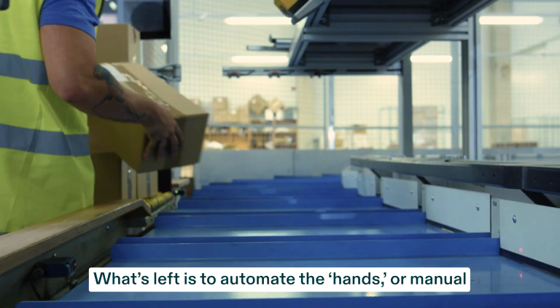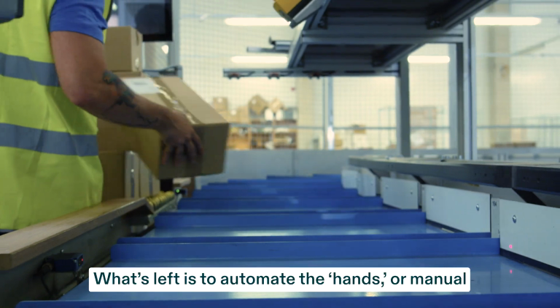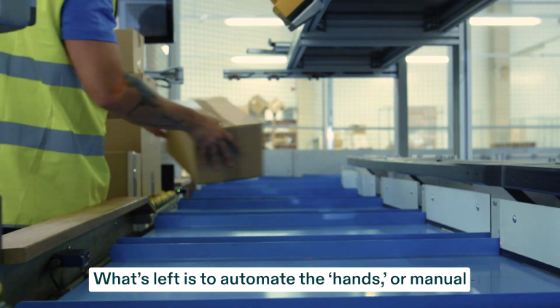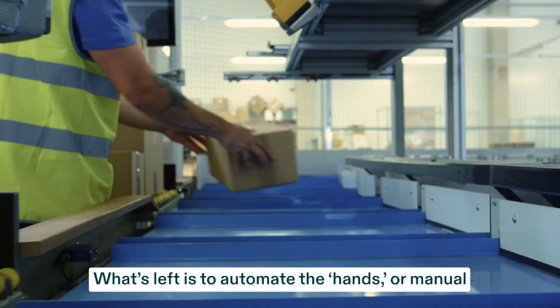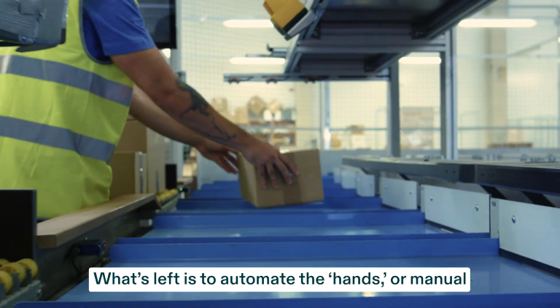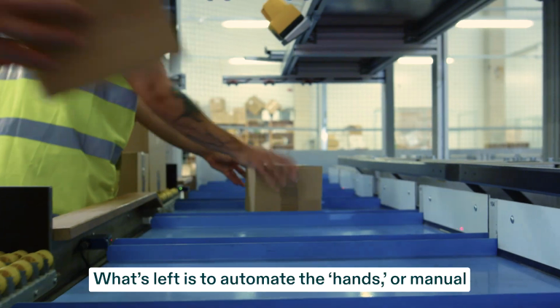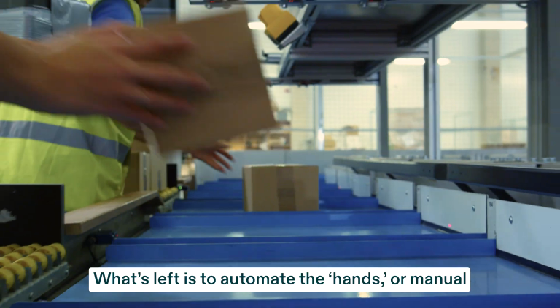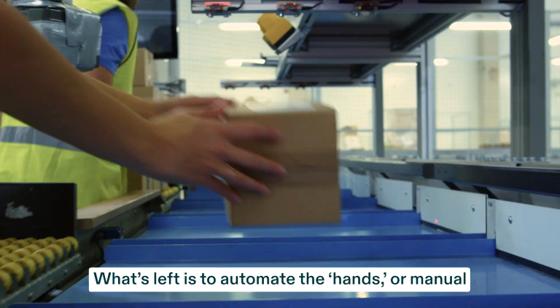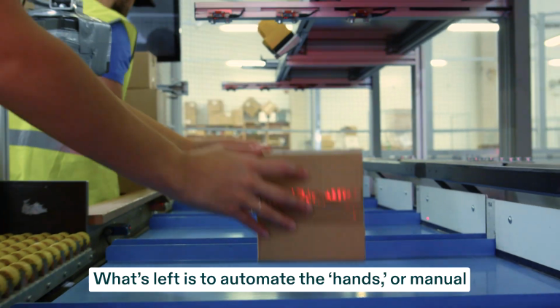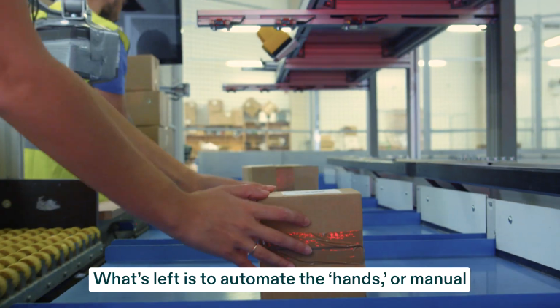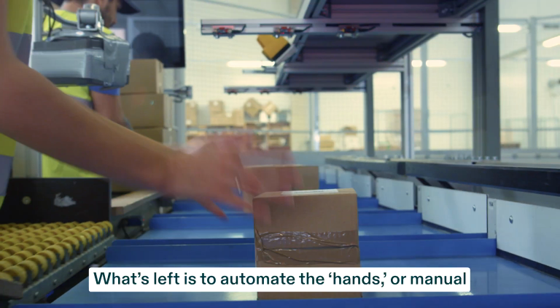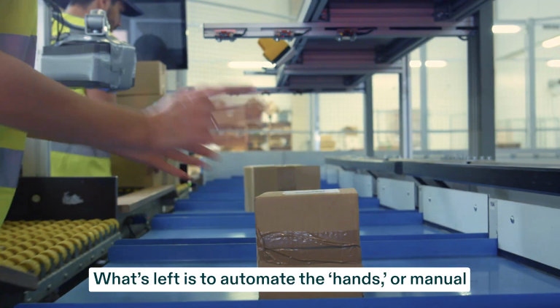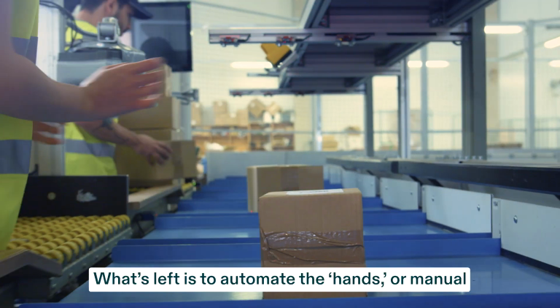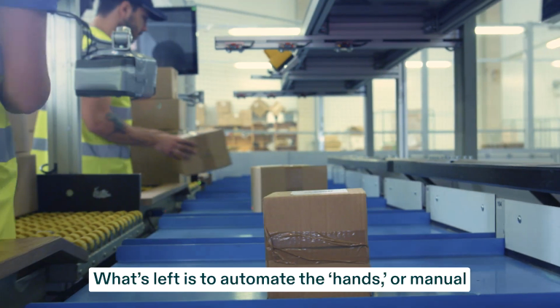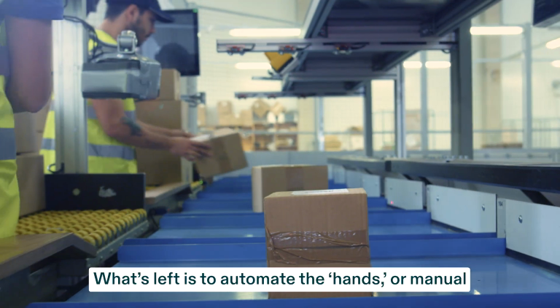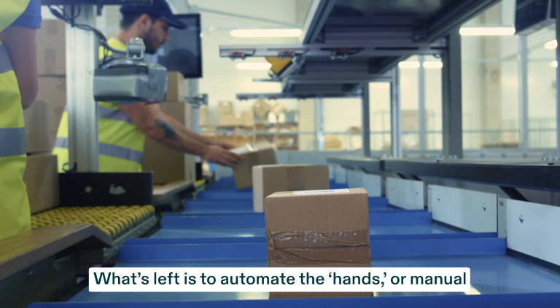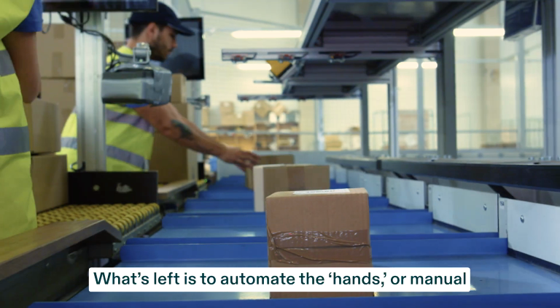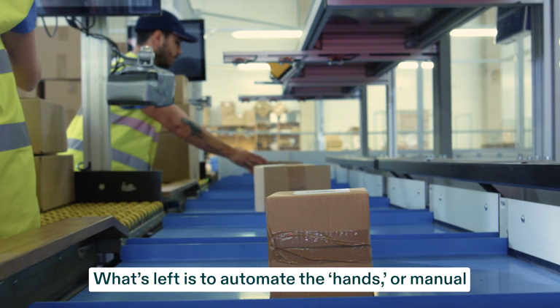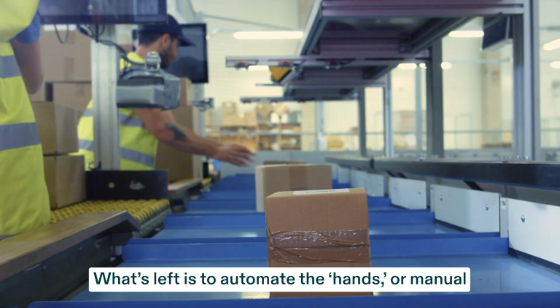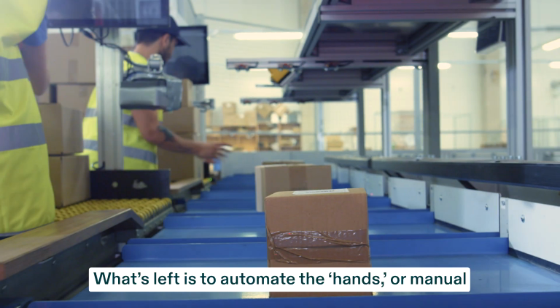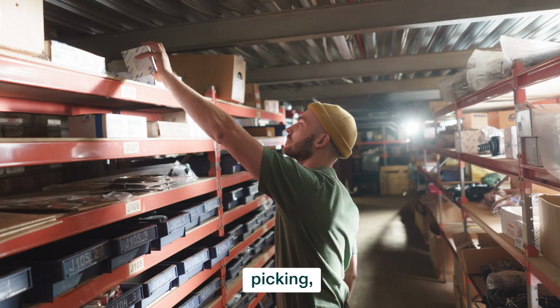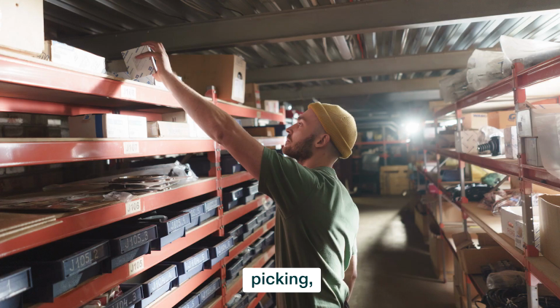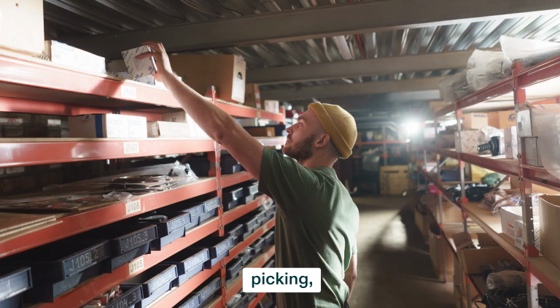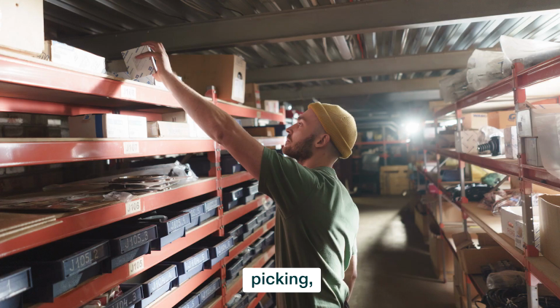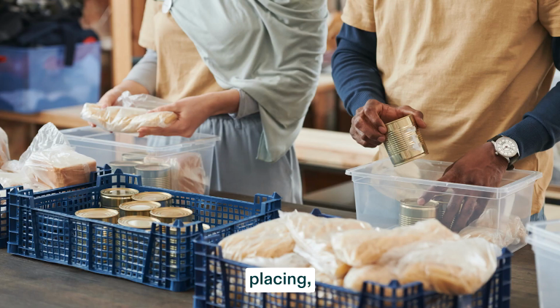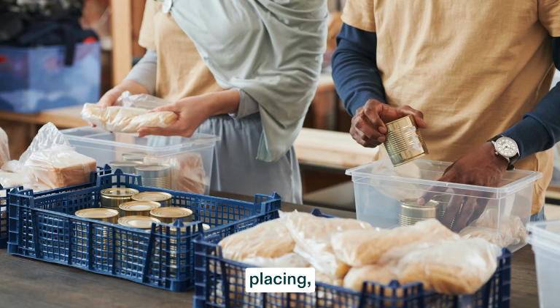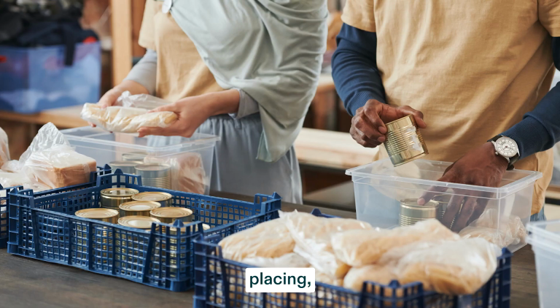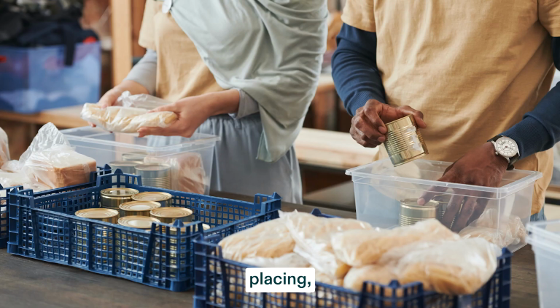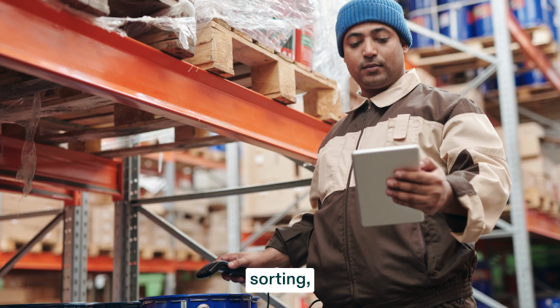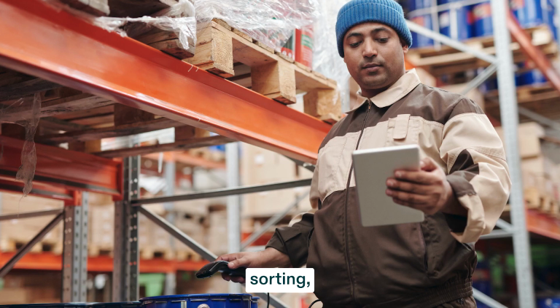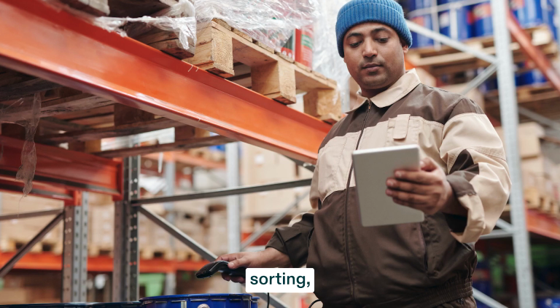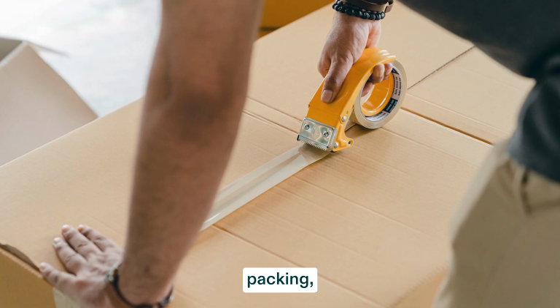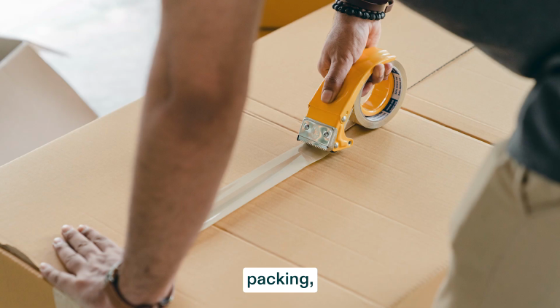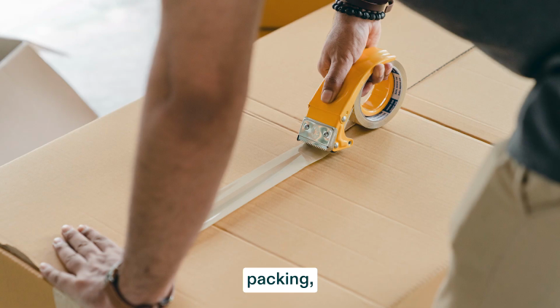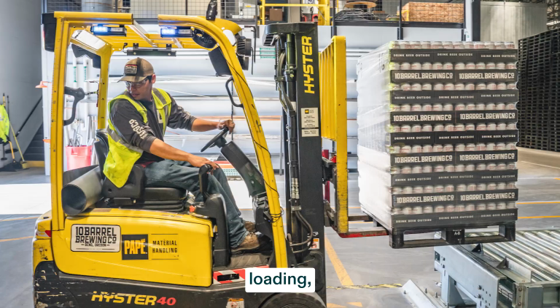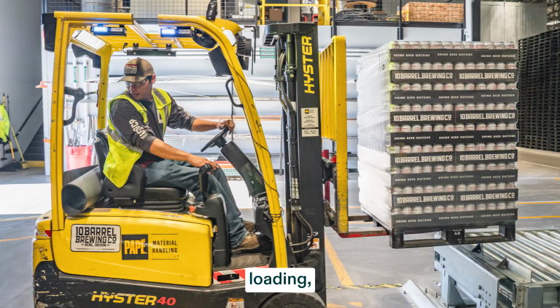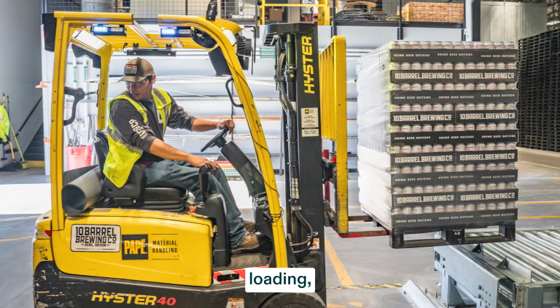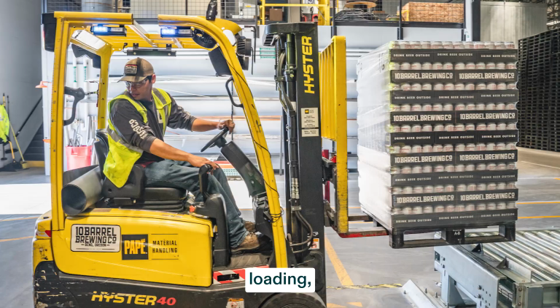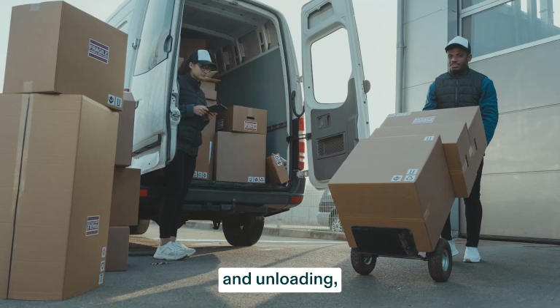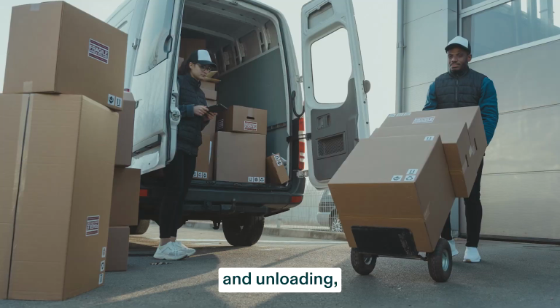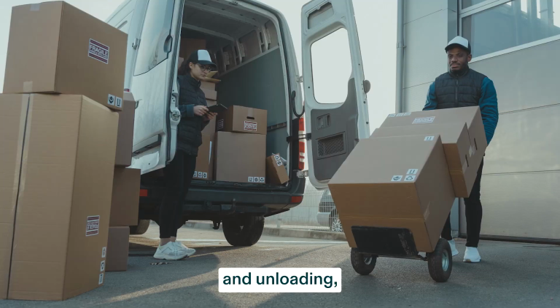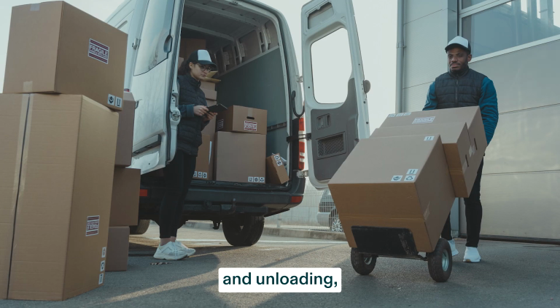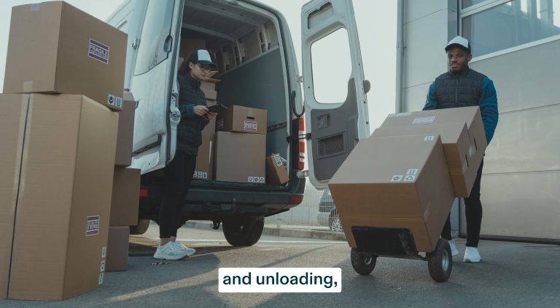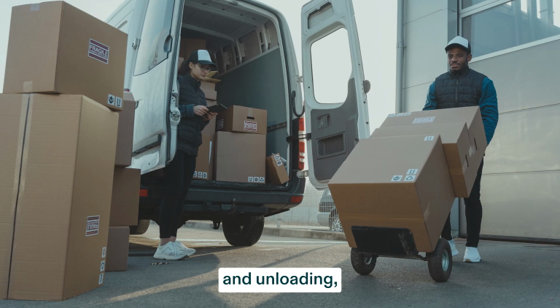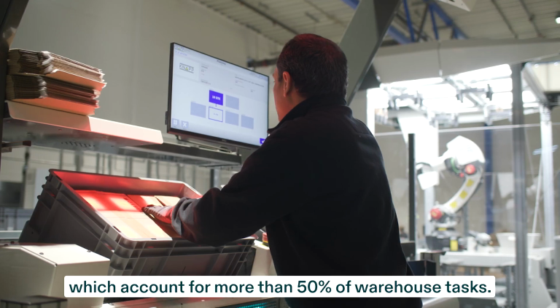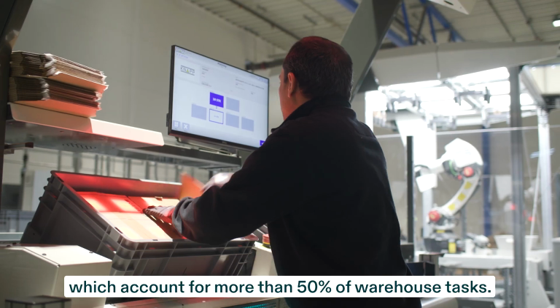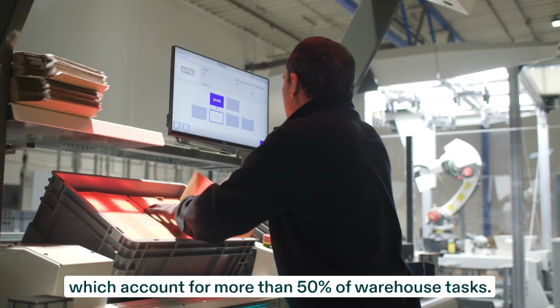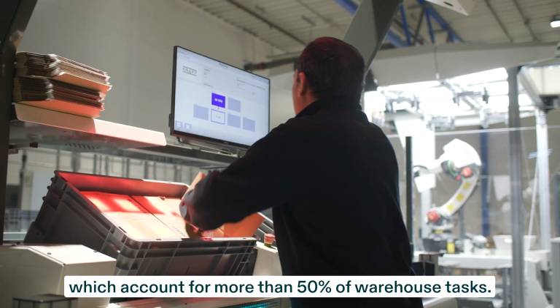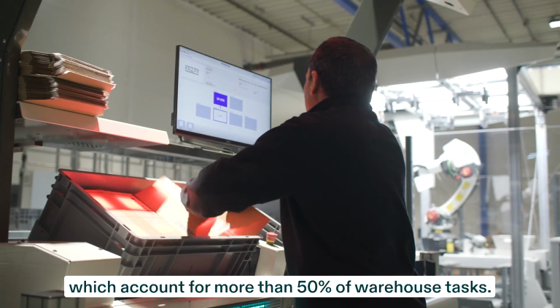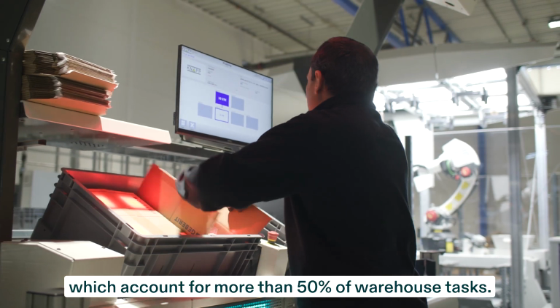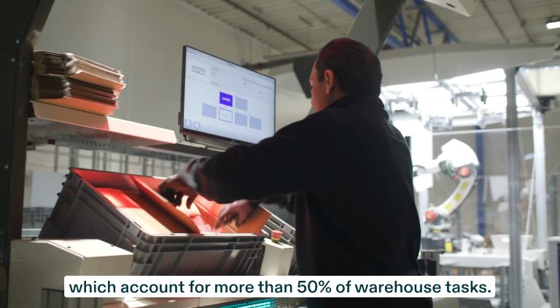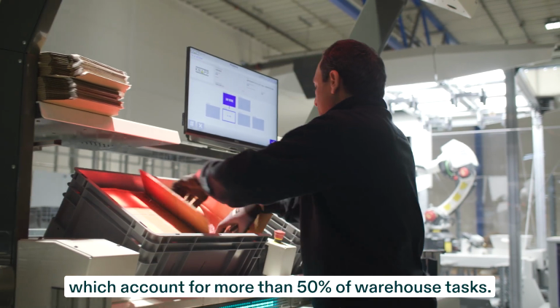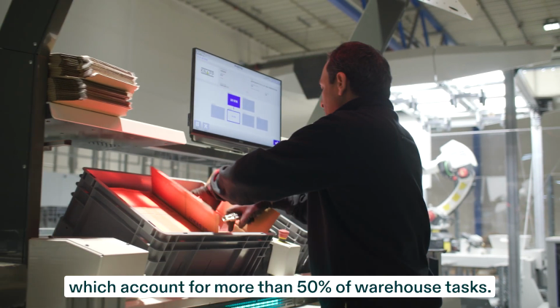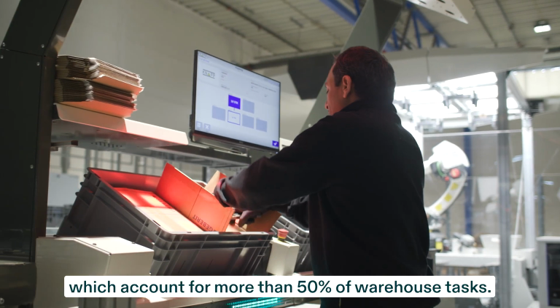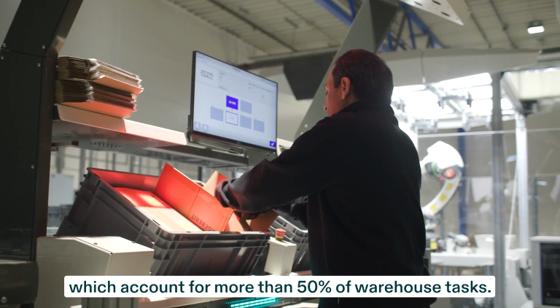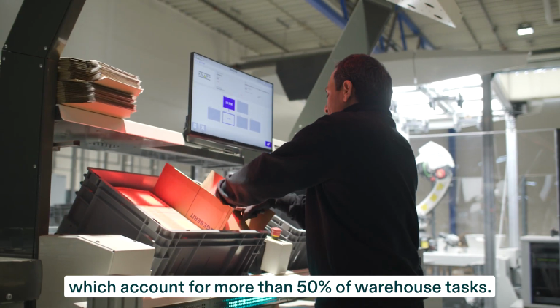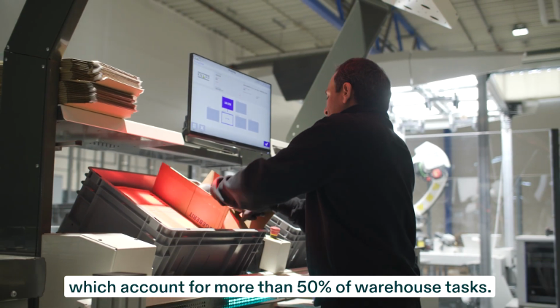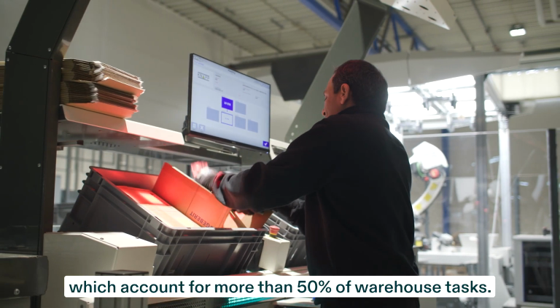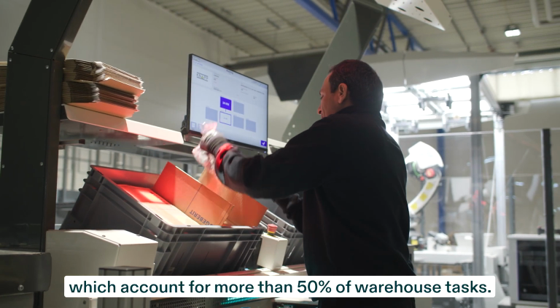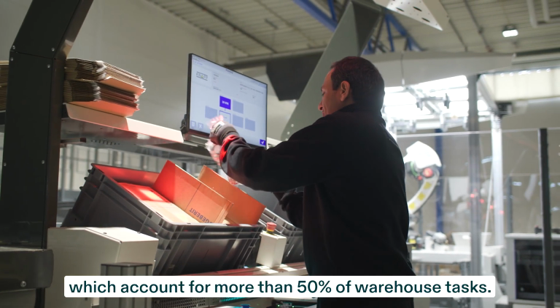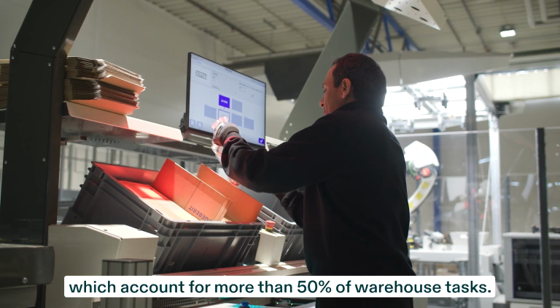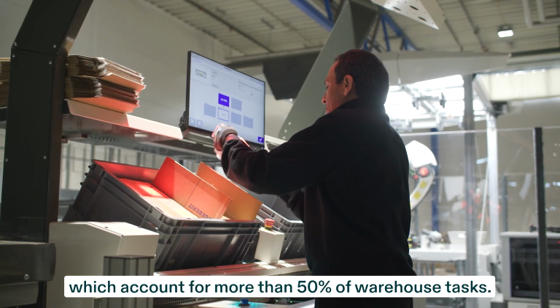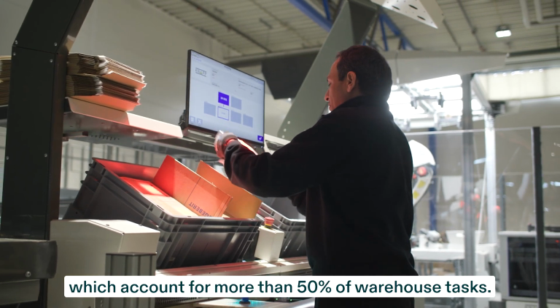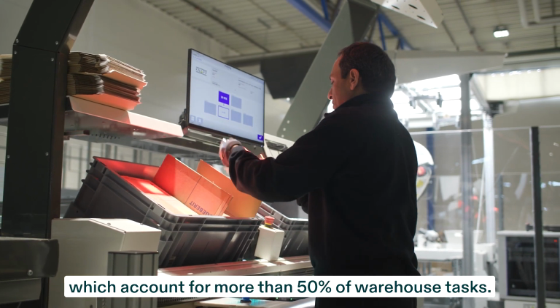What's left is to automate the hands — manual picking, placing, sorting, packing, loading, and unloading — which account for more than 50% of warehouse tasks.